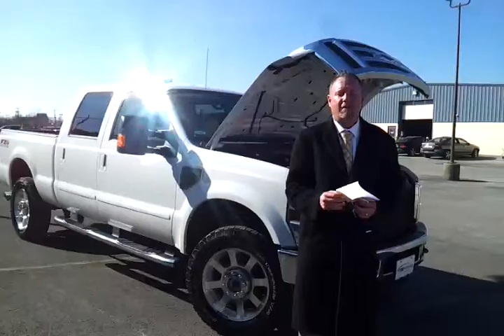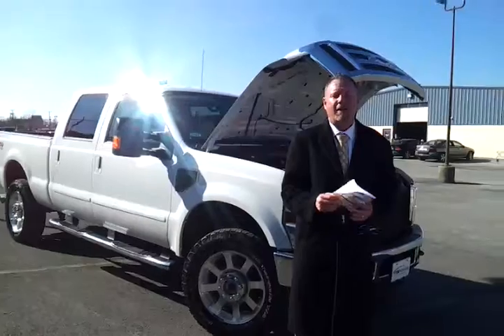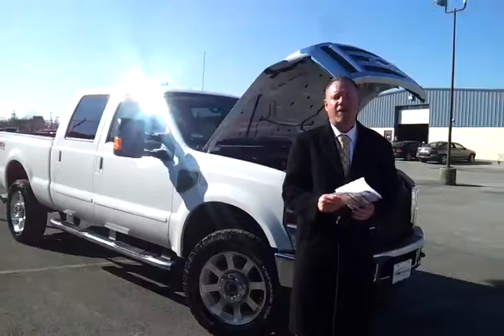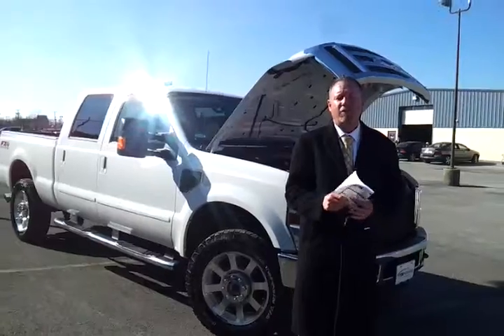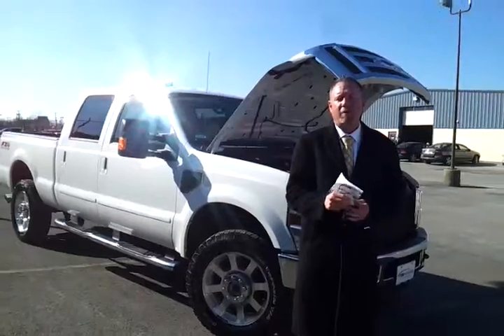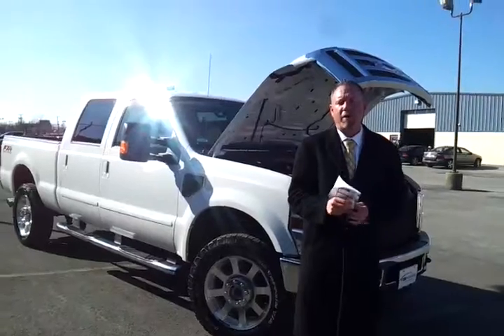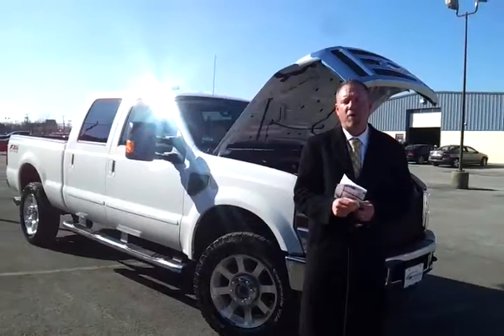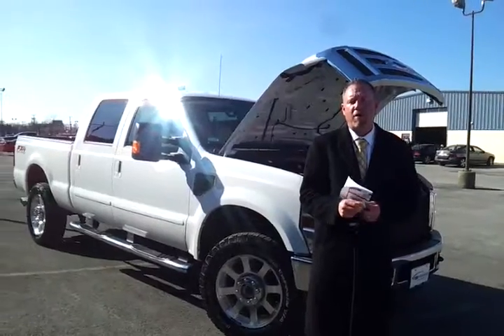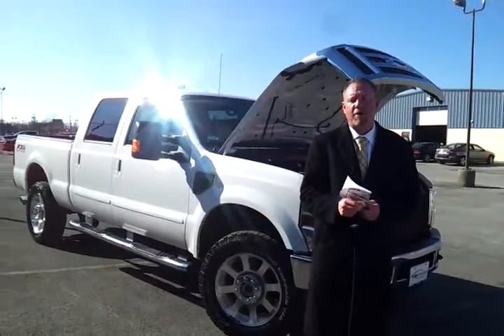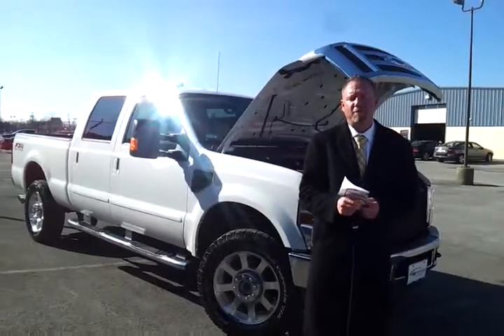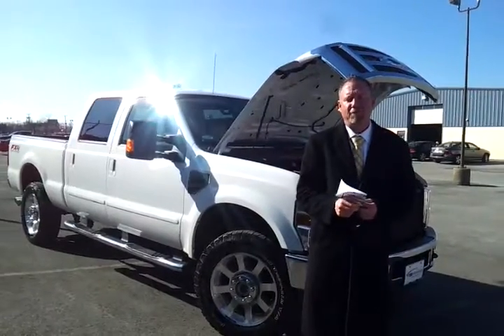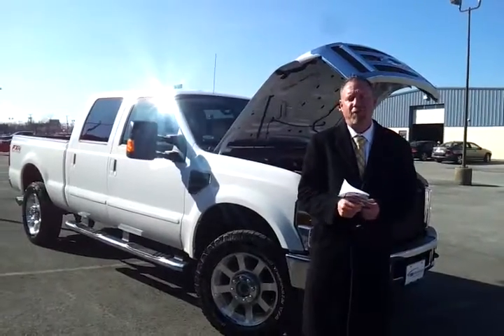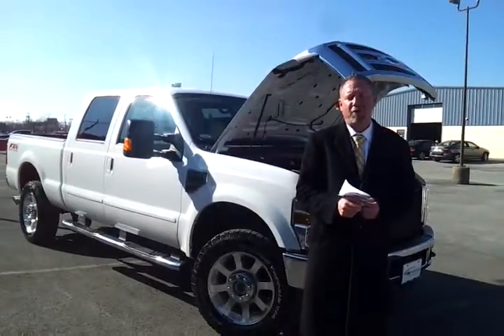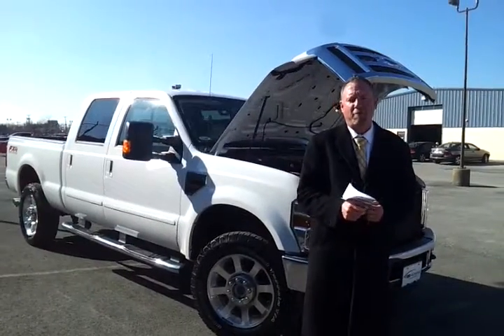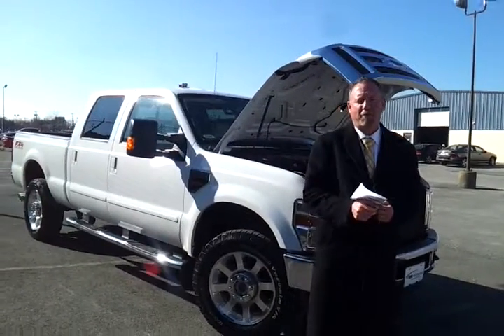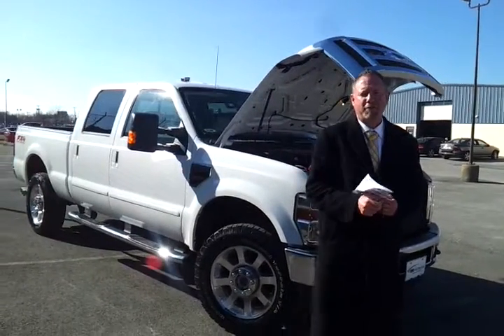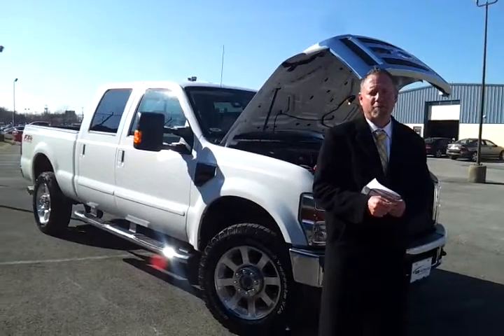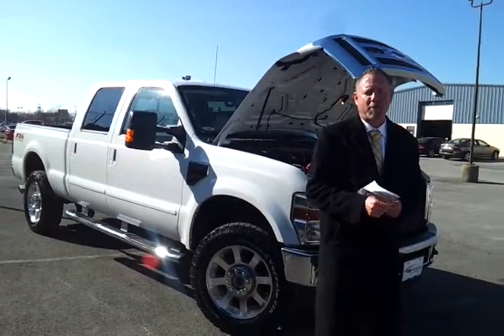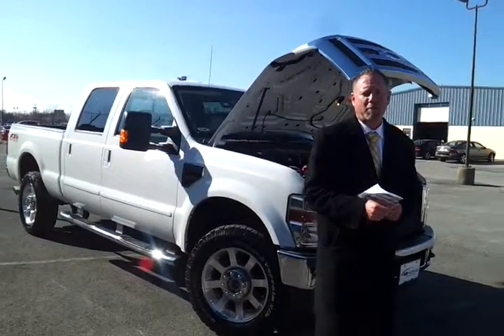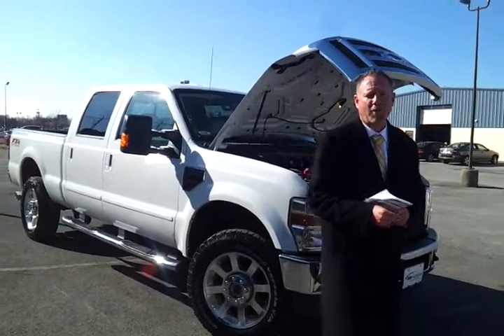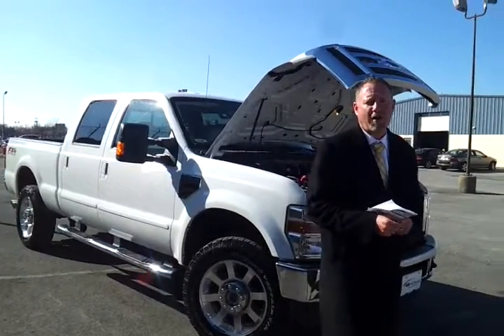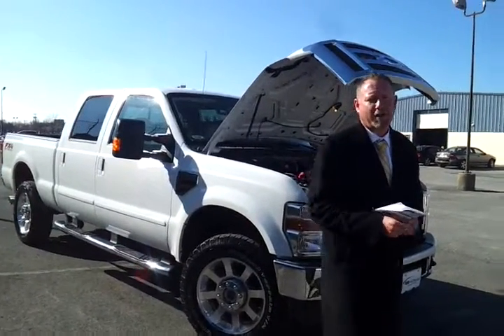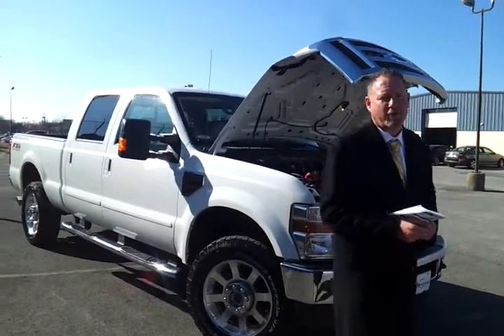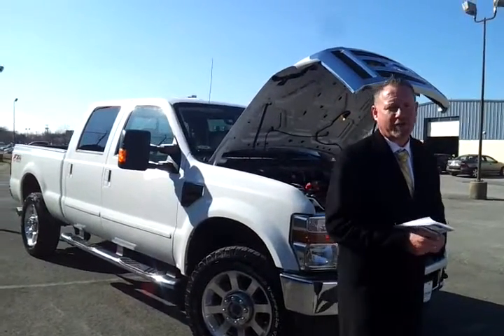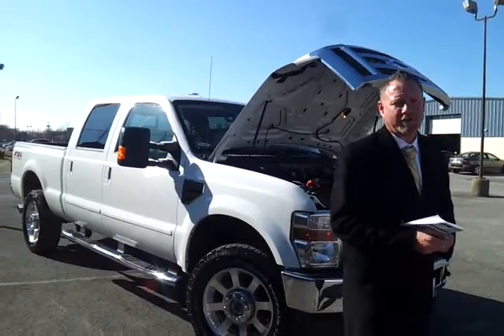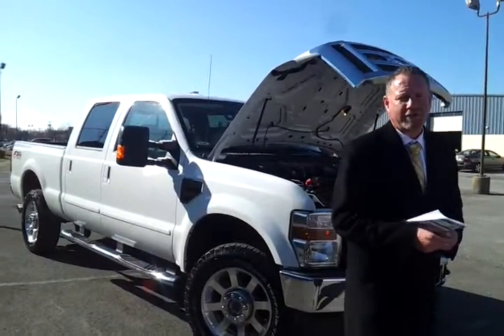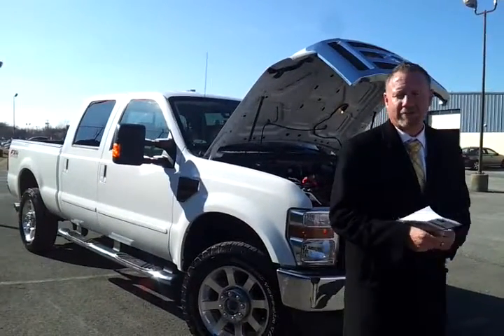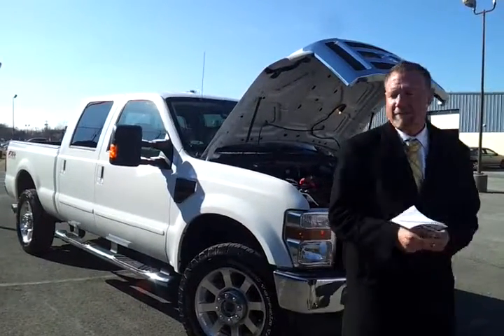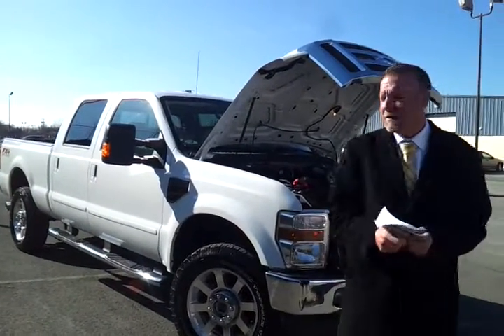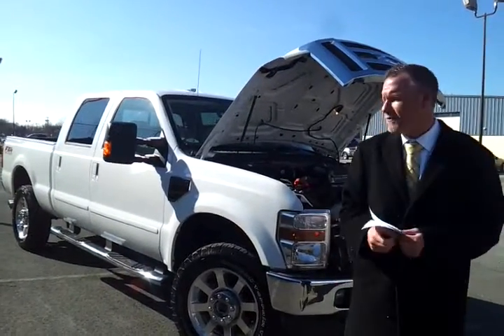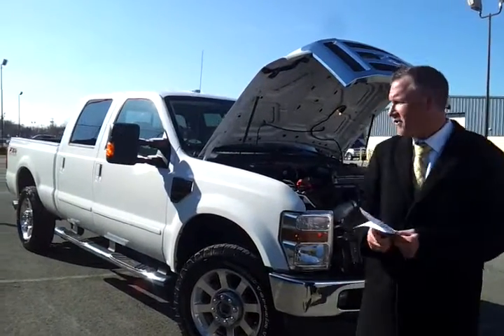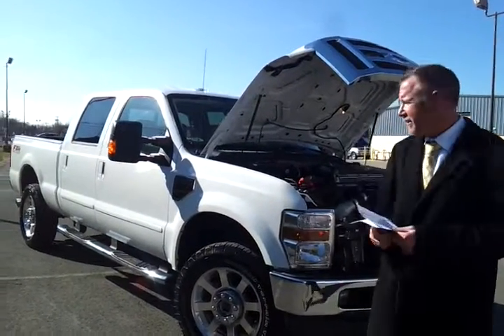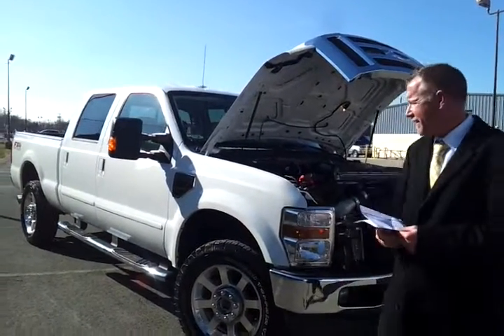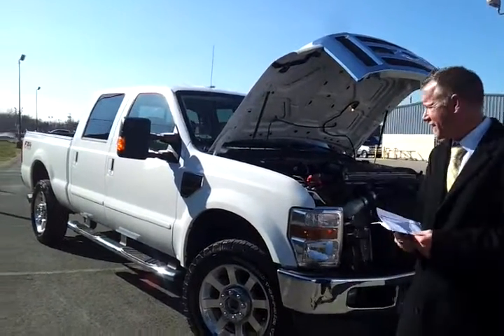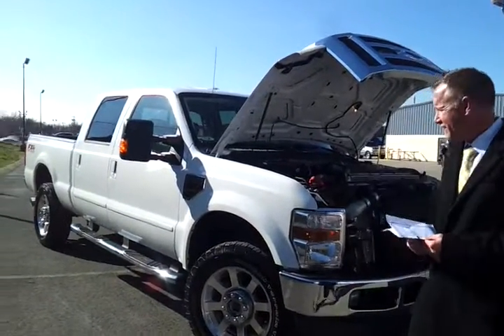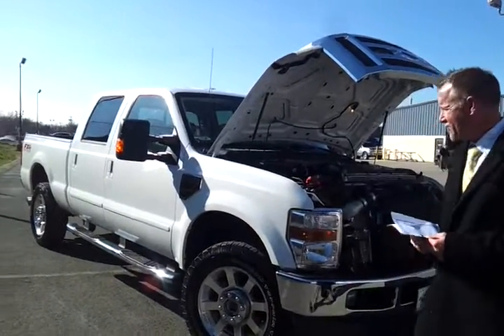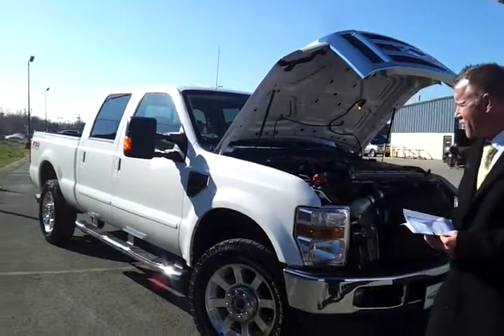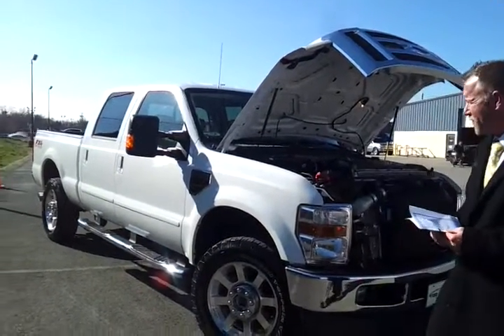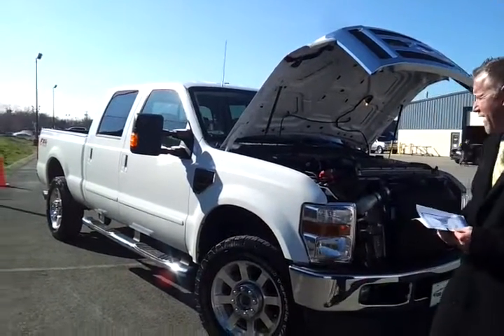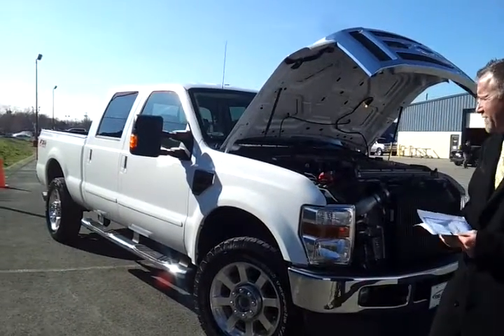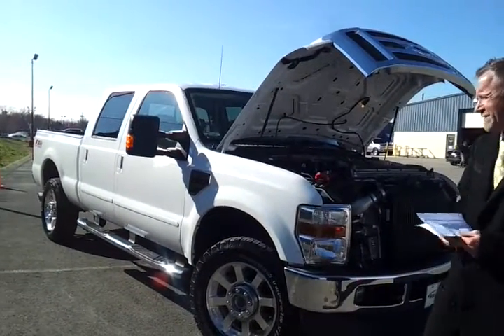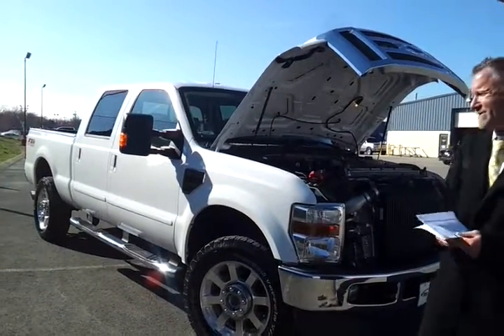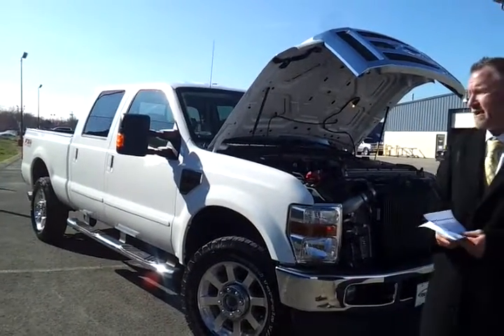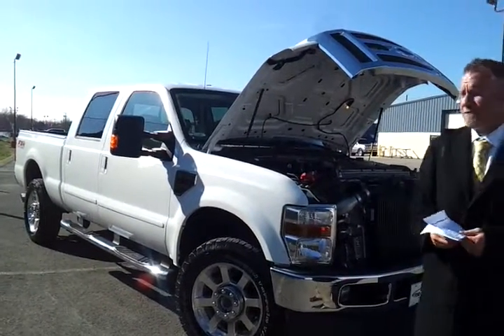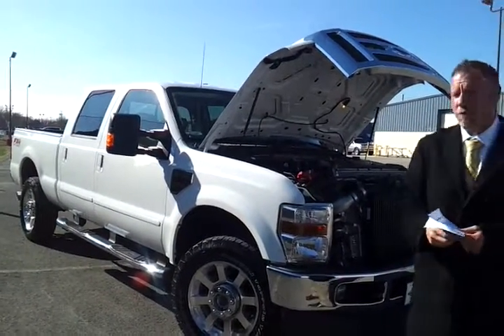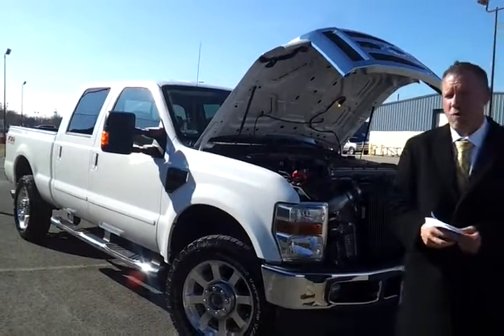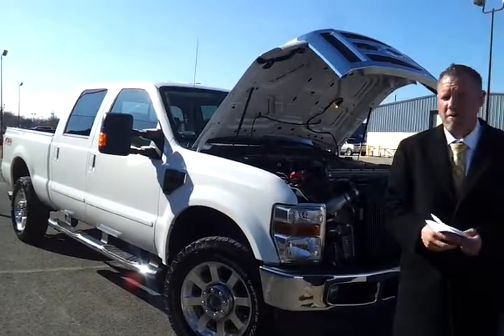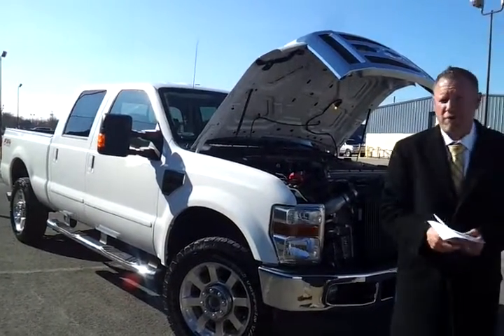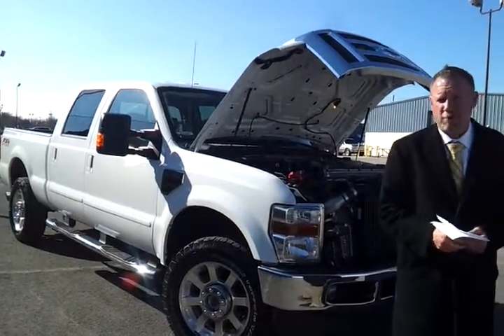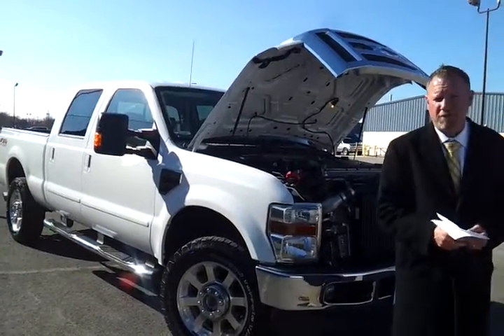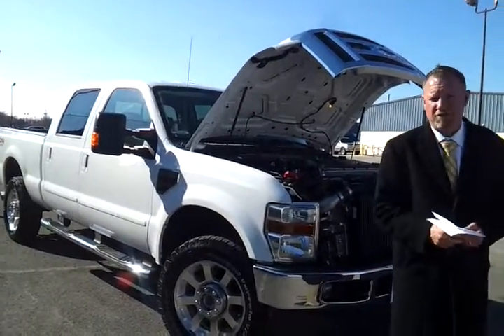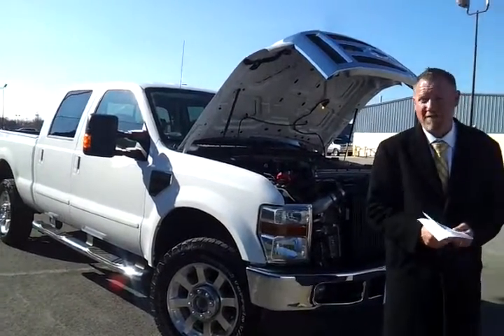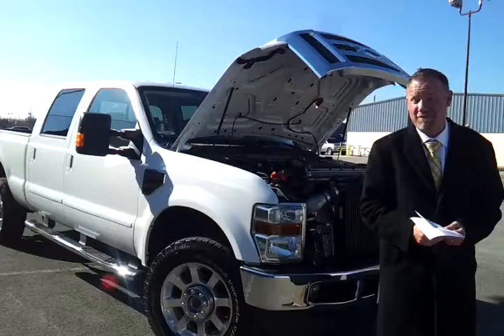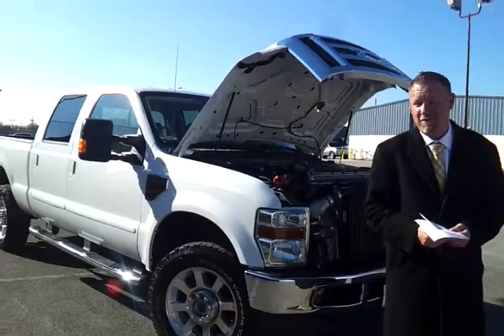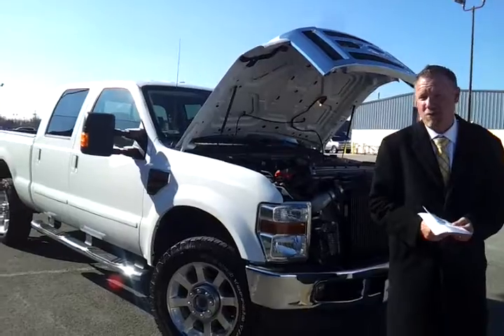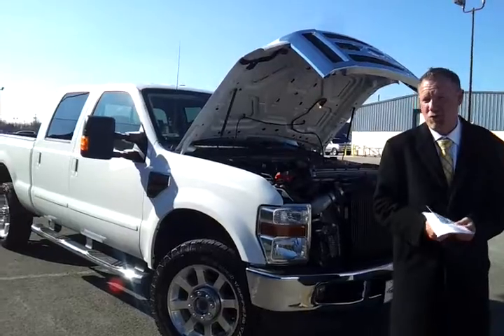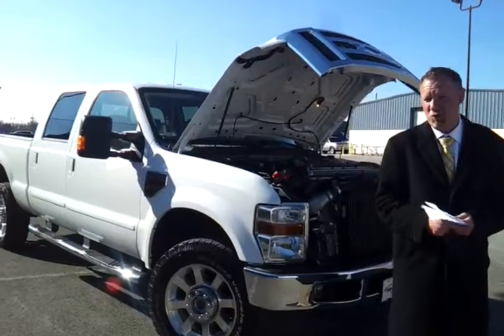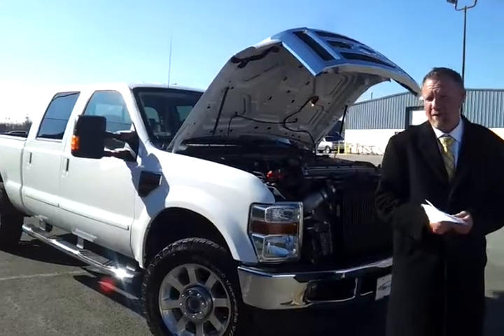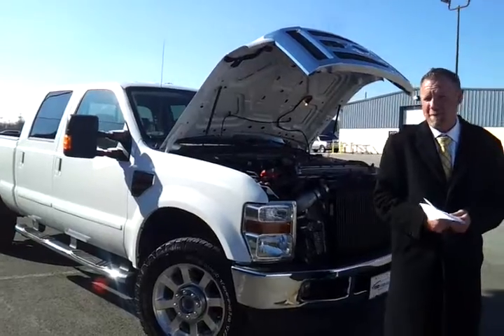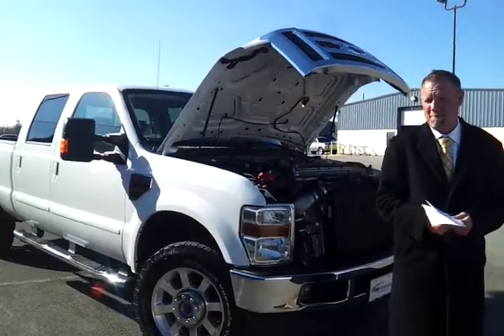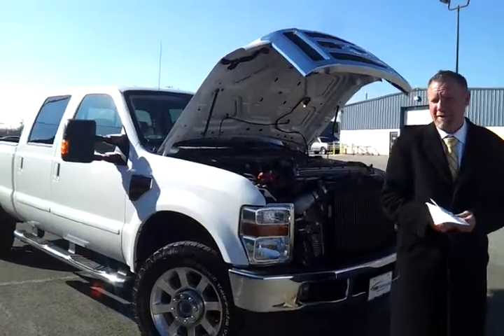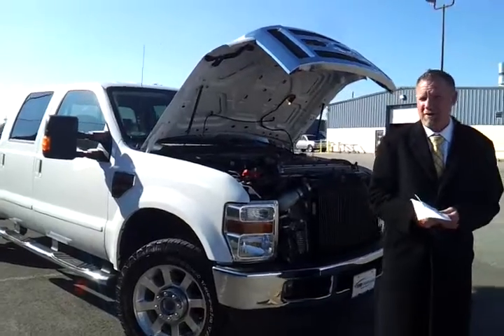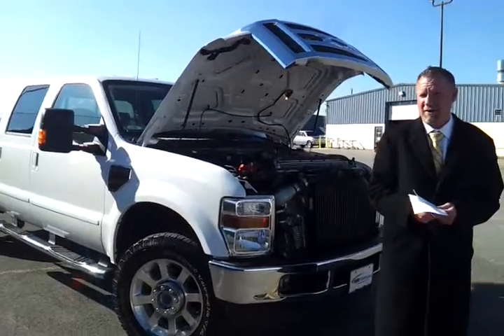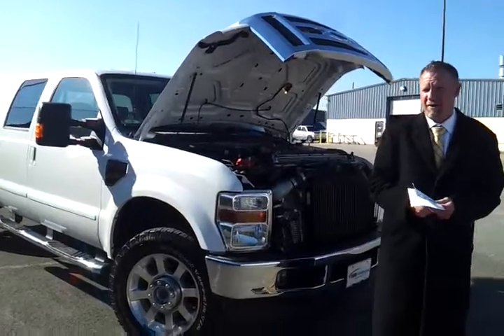Hello everybody, welcome to Ford in Murfreesboro. Brian Grizz here today. We're looking at this 2010 Ford F-350 Crew Cab Lariat.